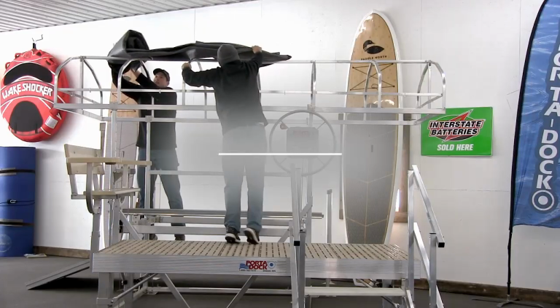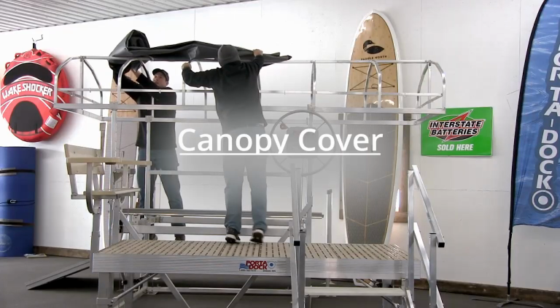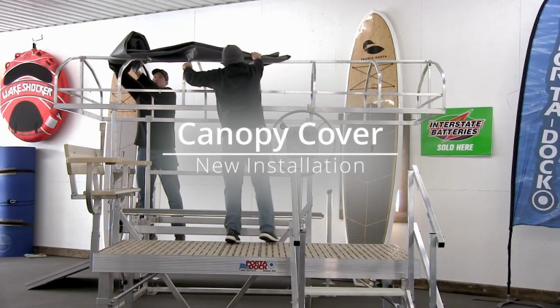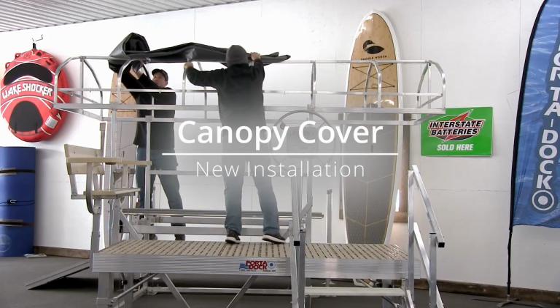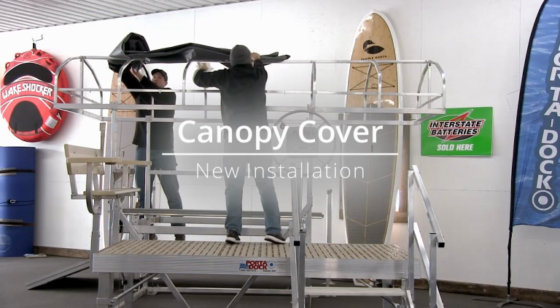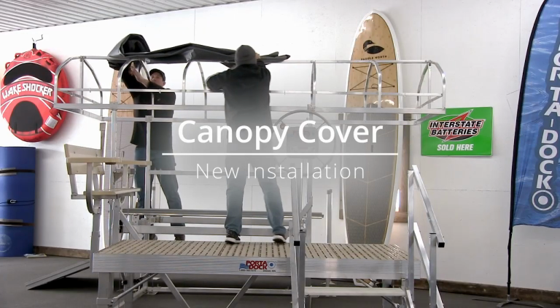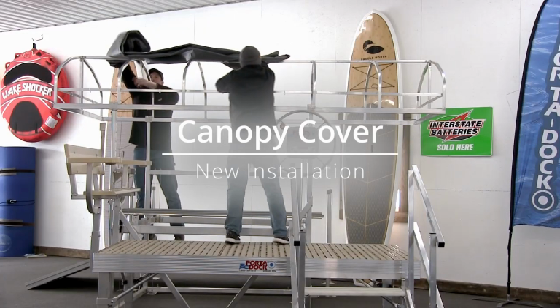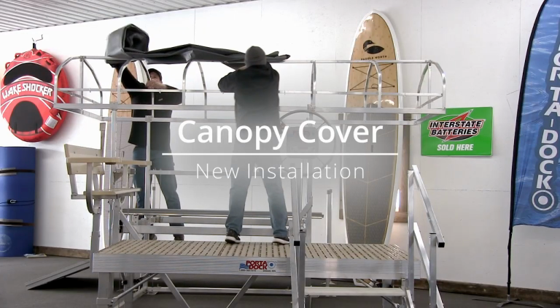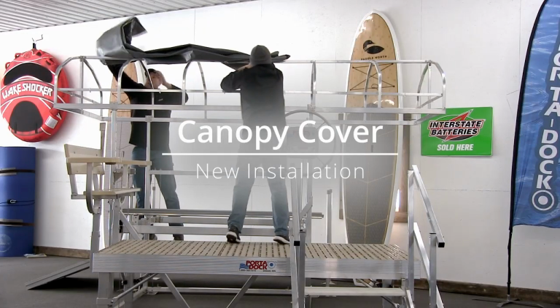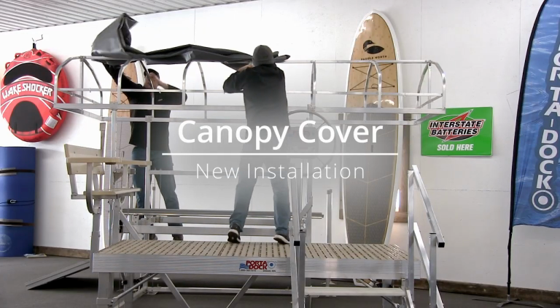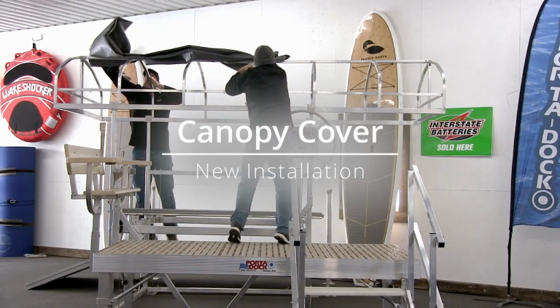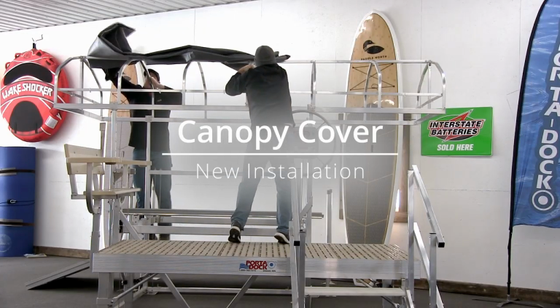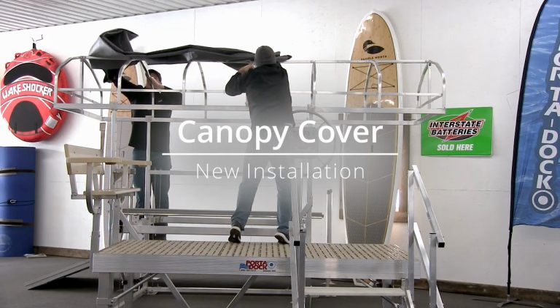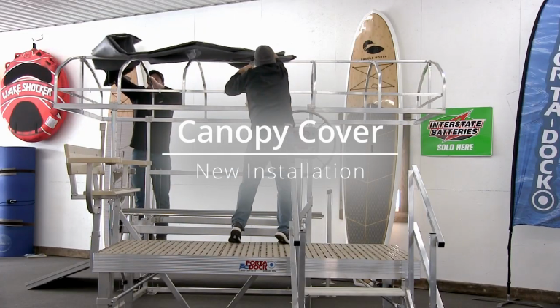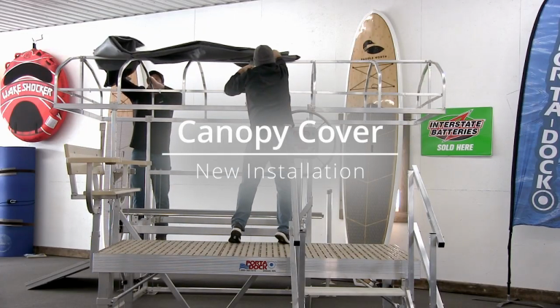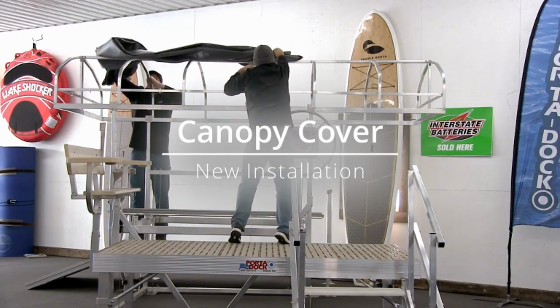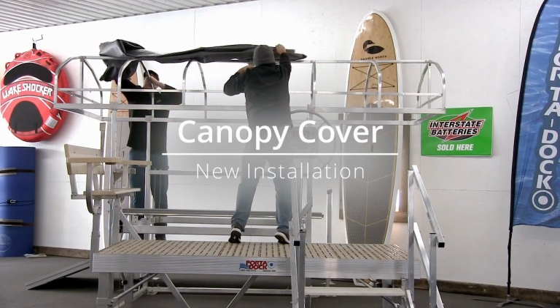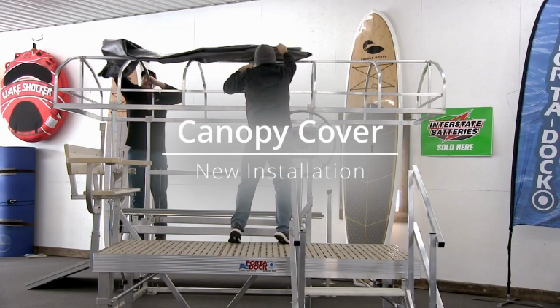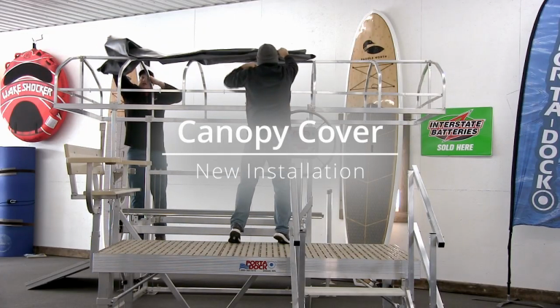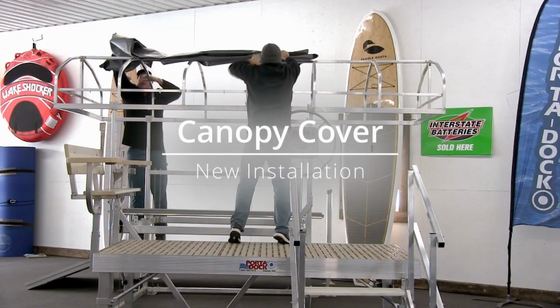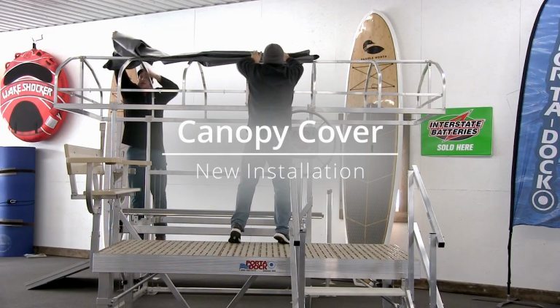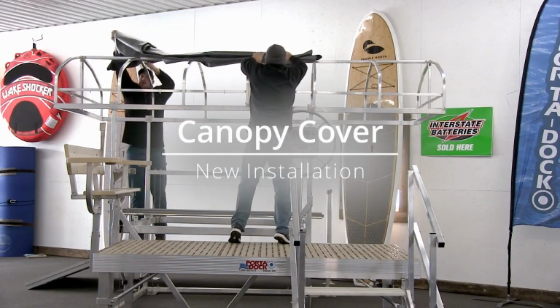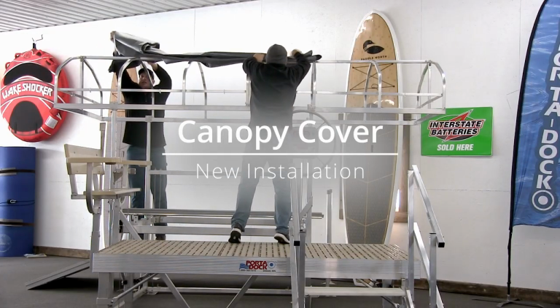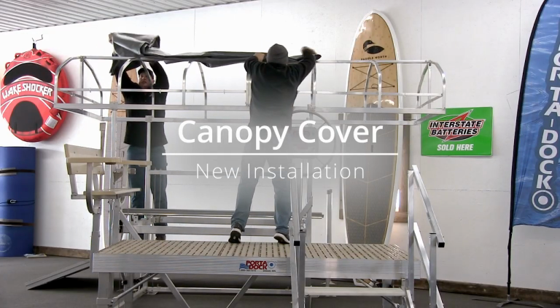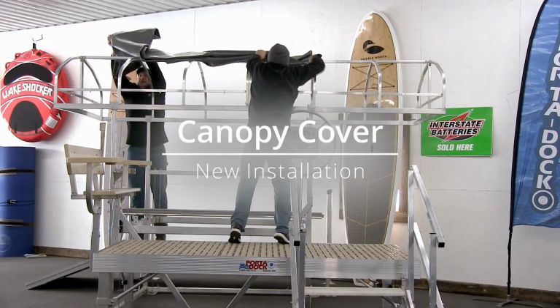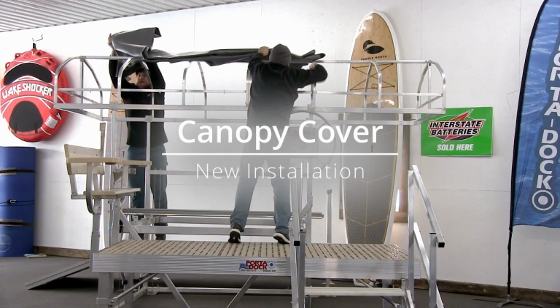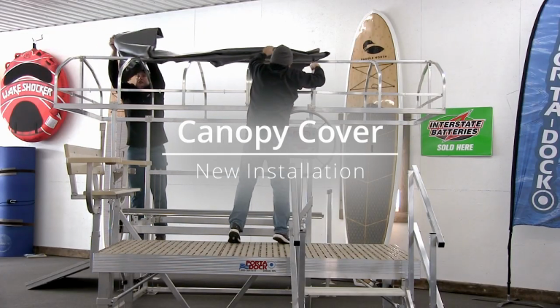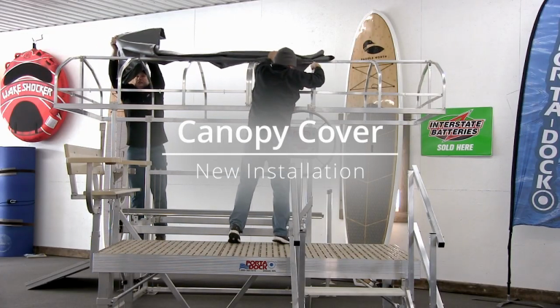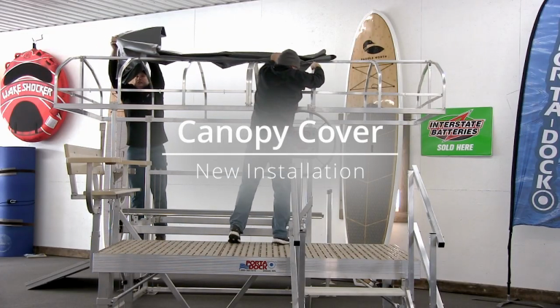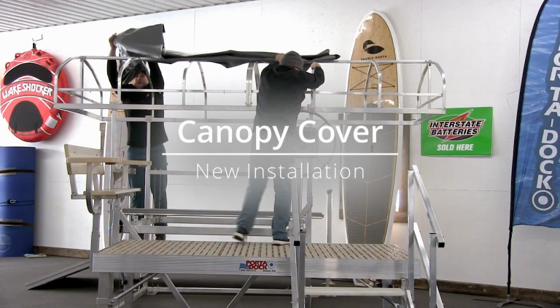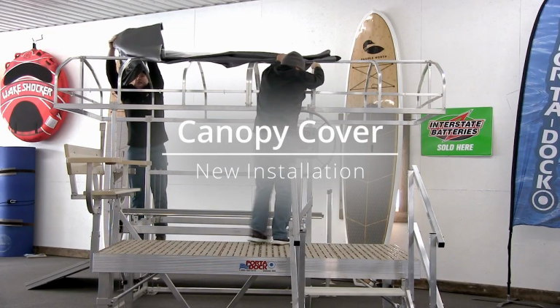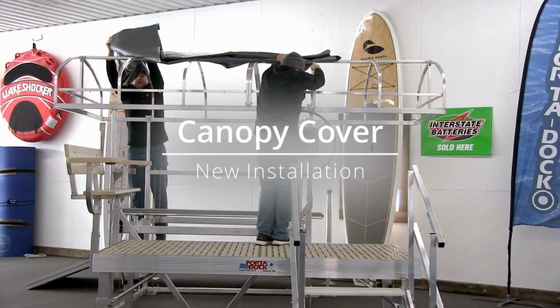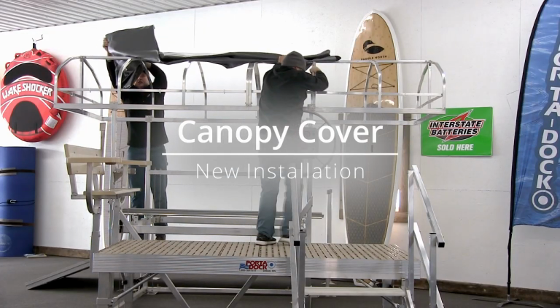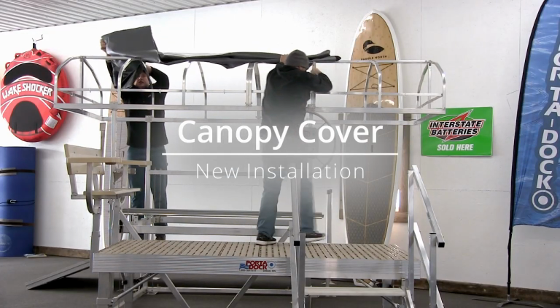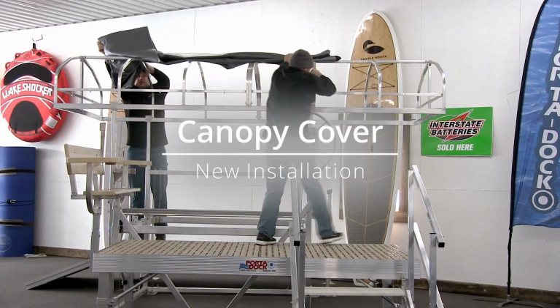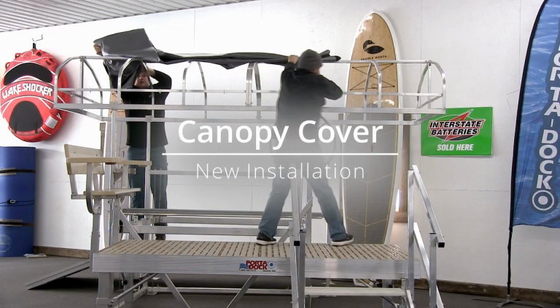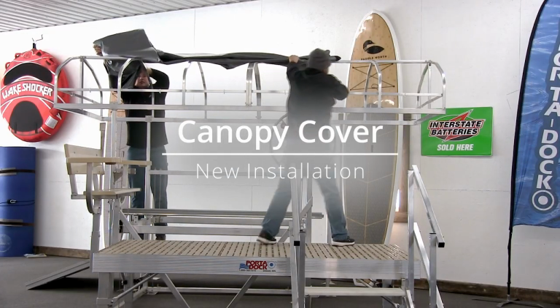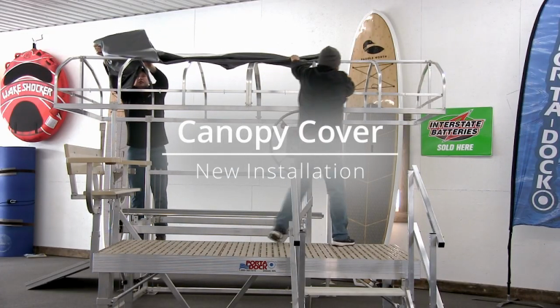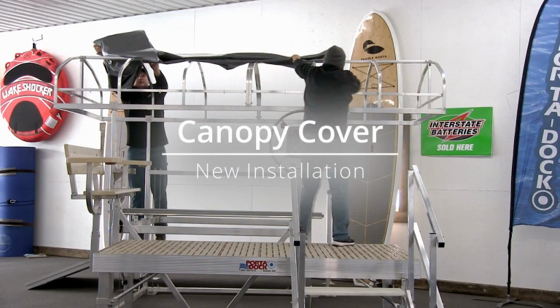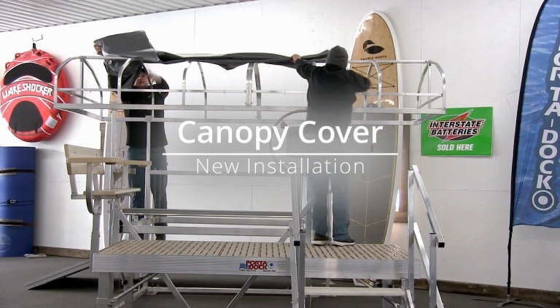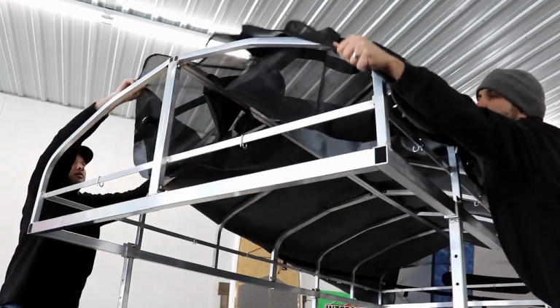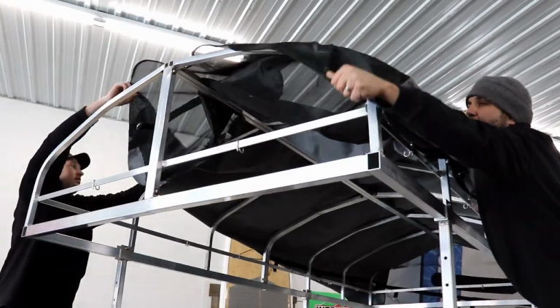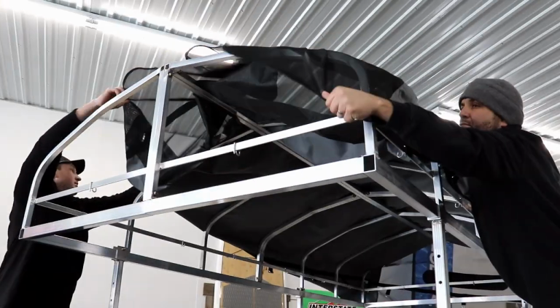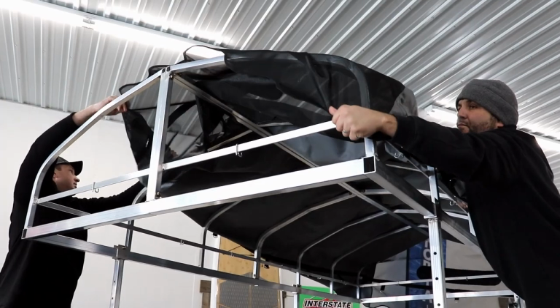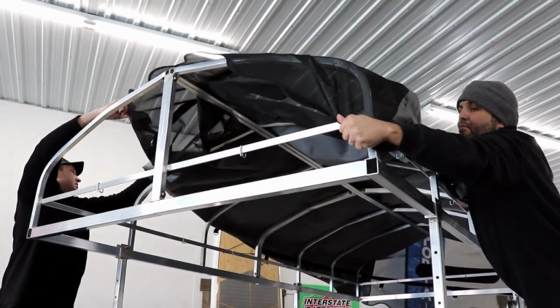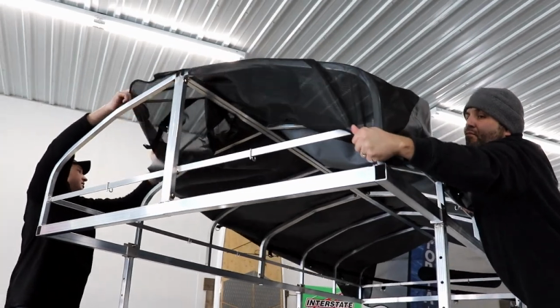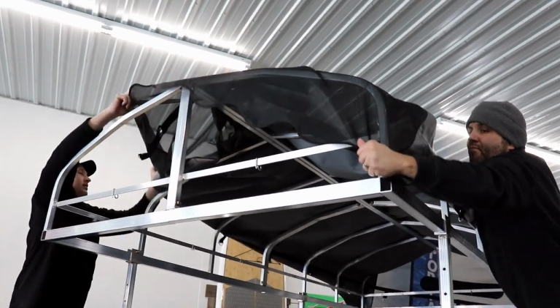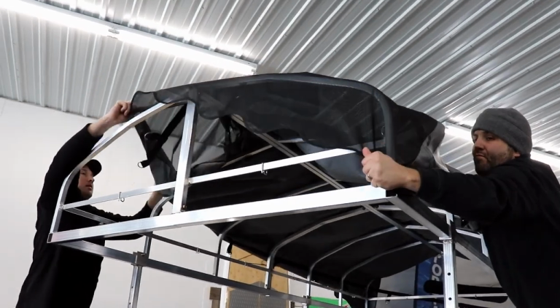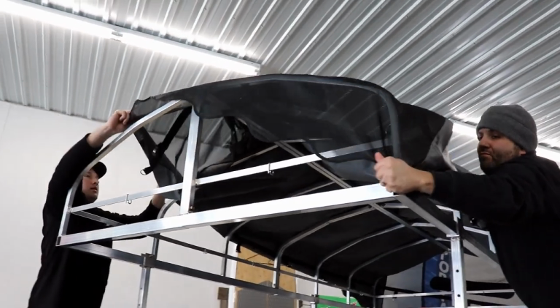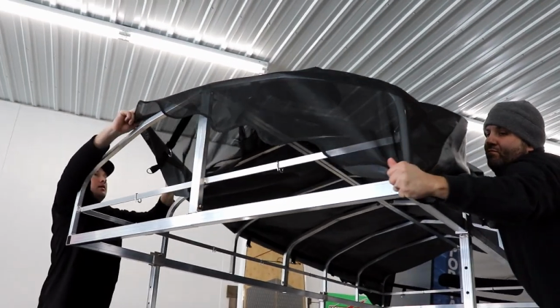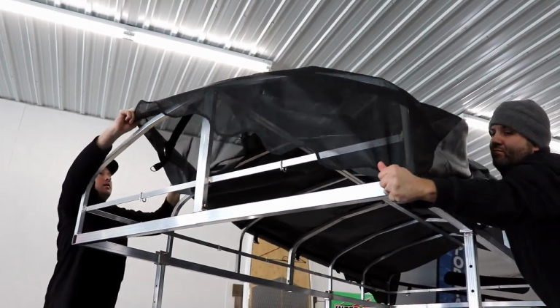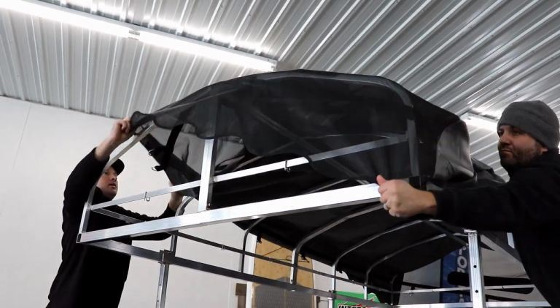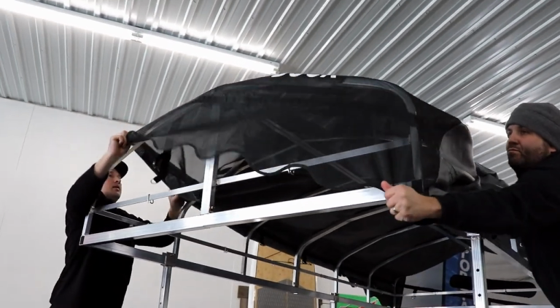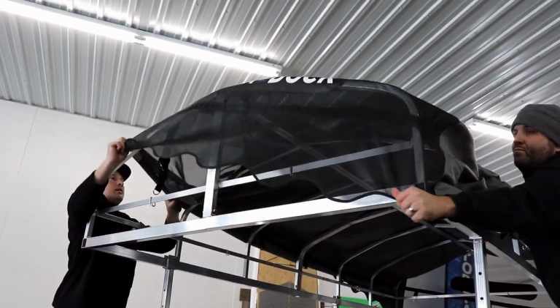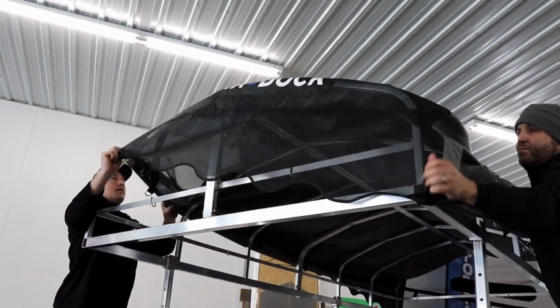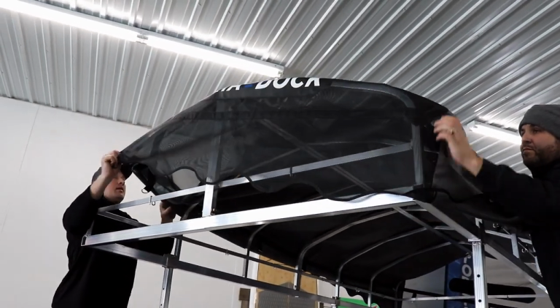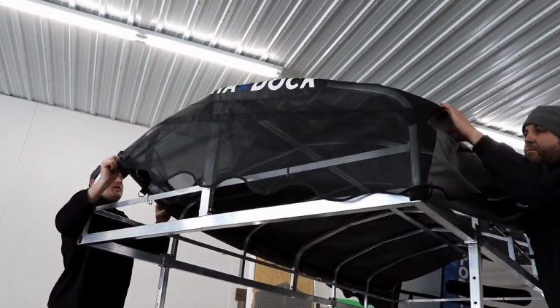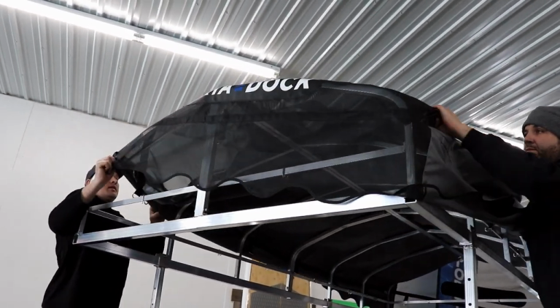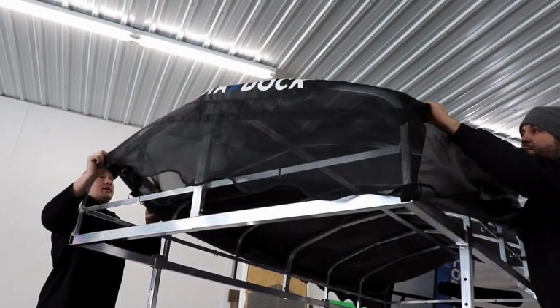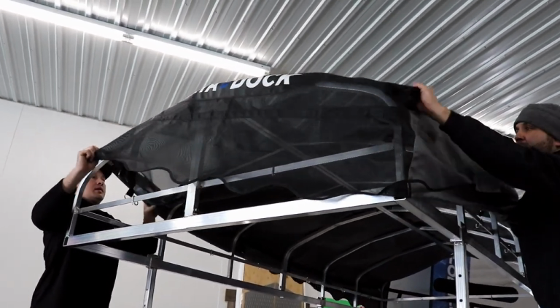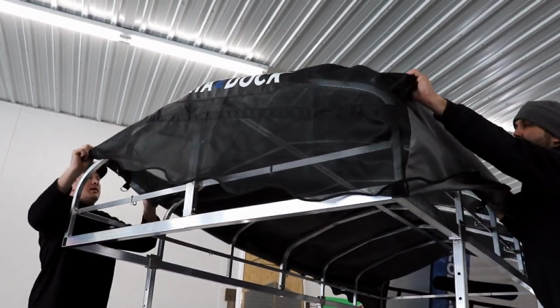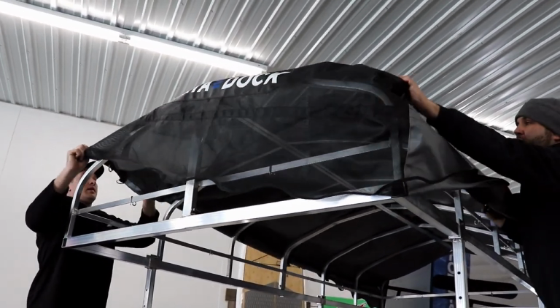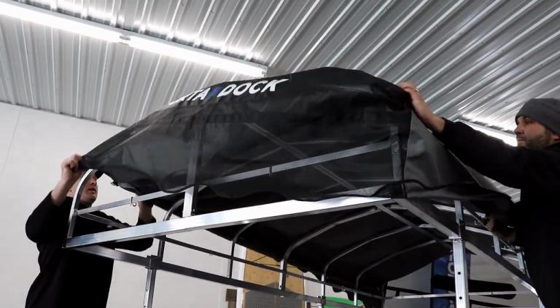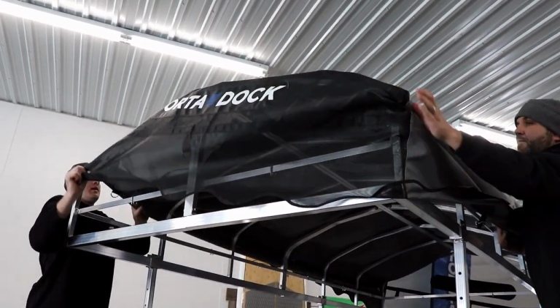Today we're going to be installing a new canopy cover. We had Eric from the Portadoc factory come down and show us how it's done.